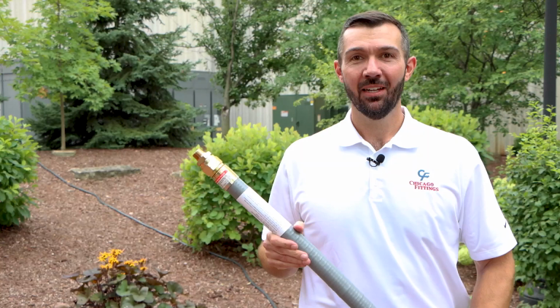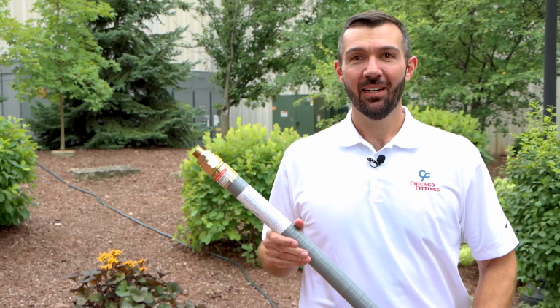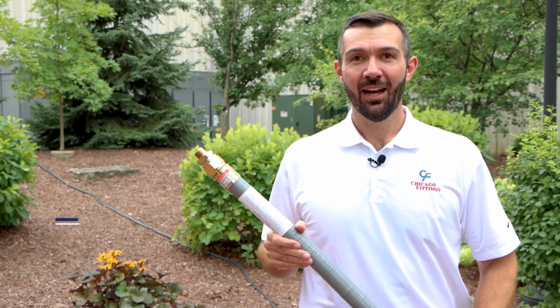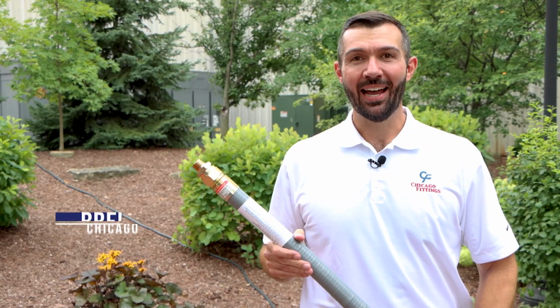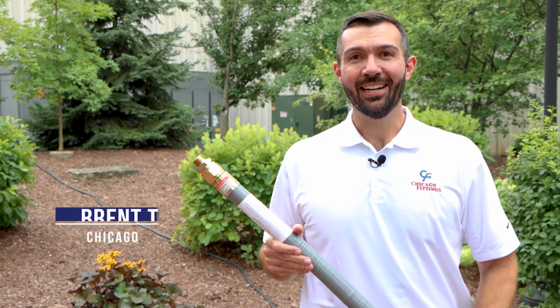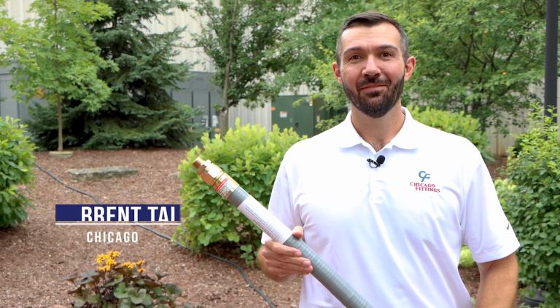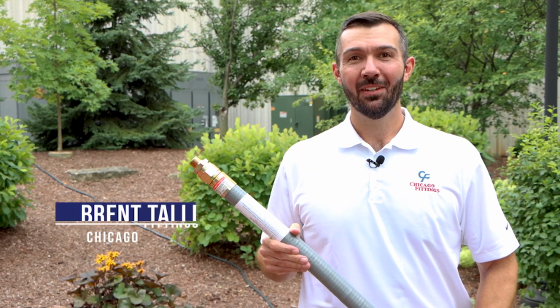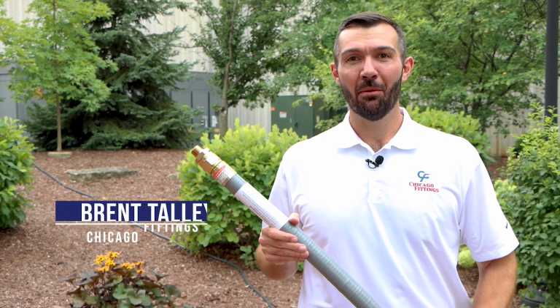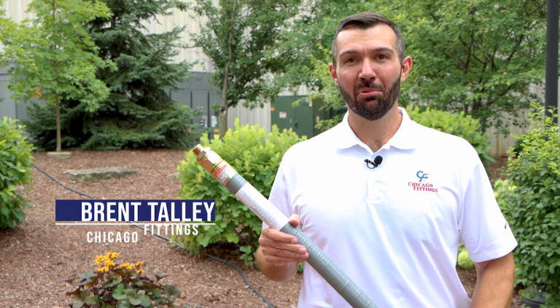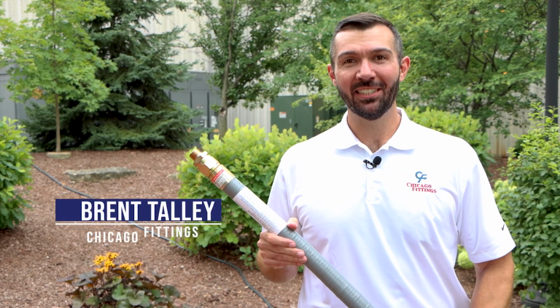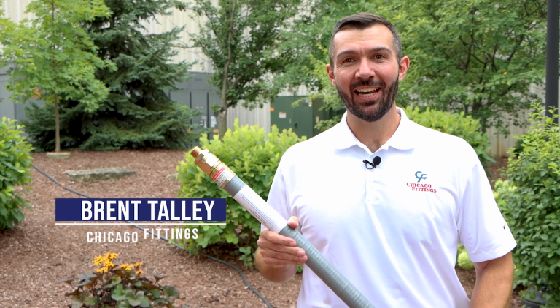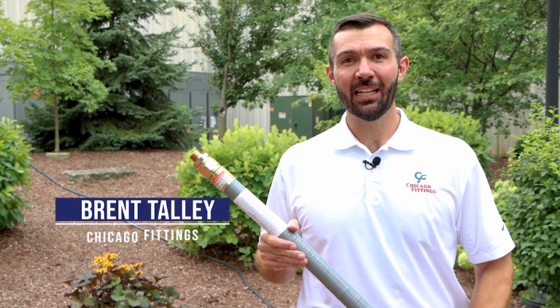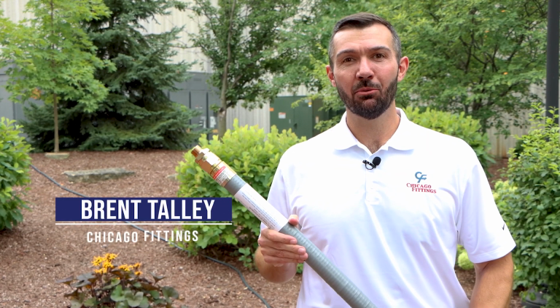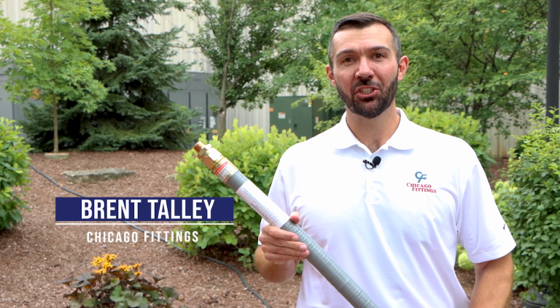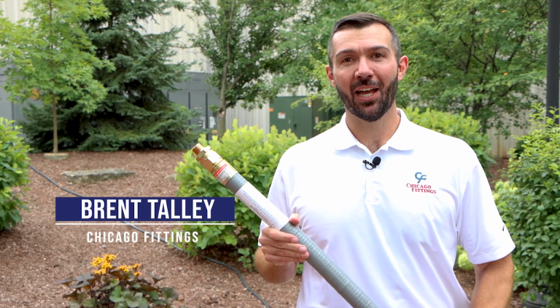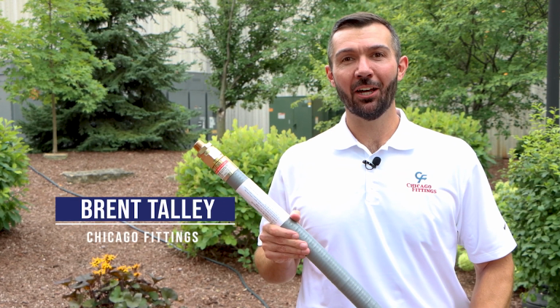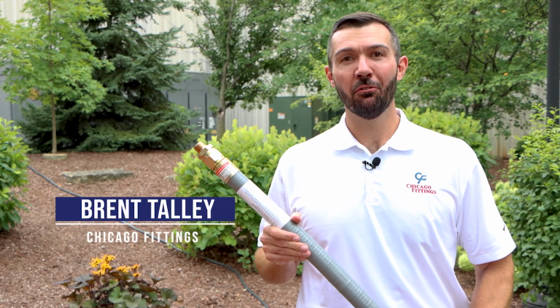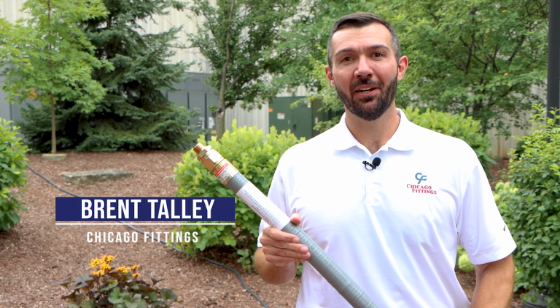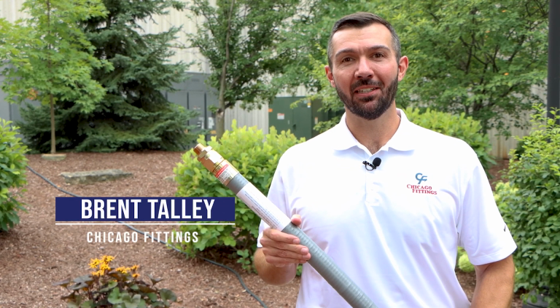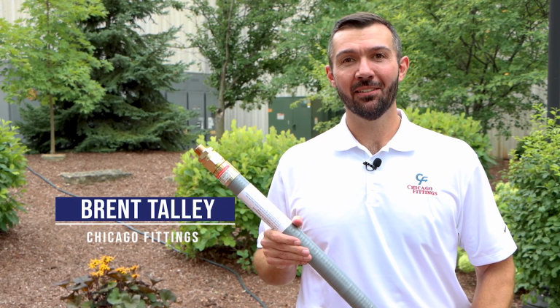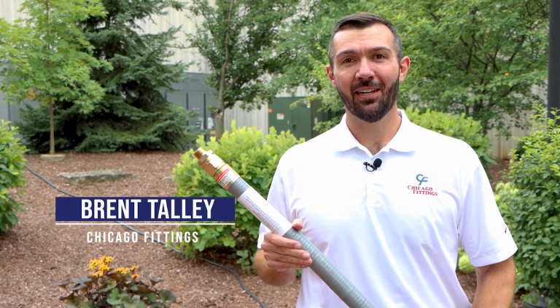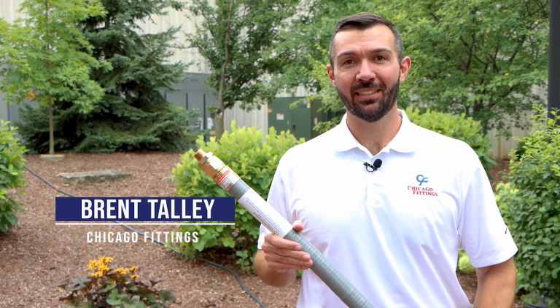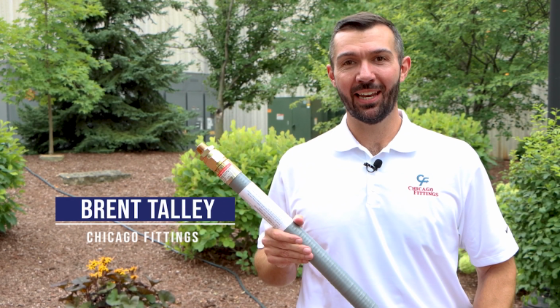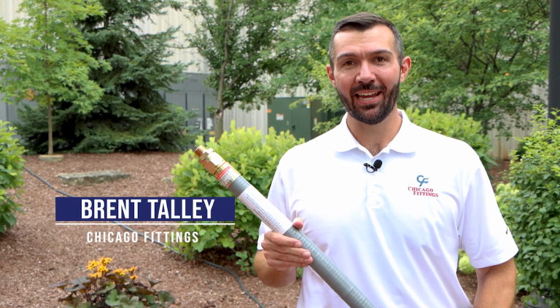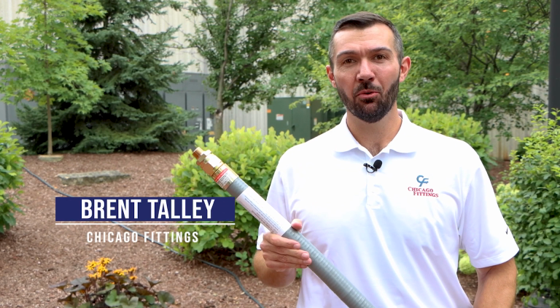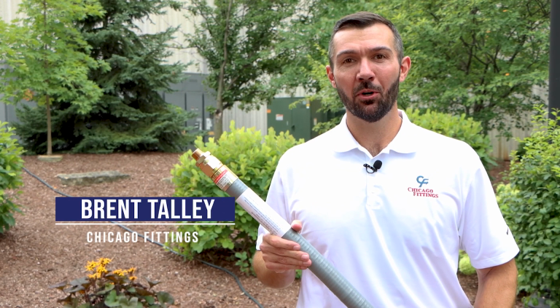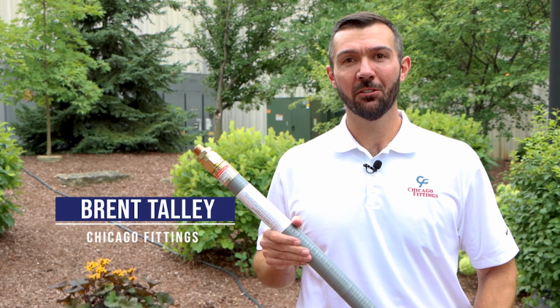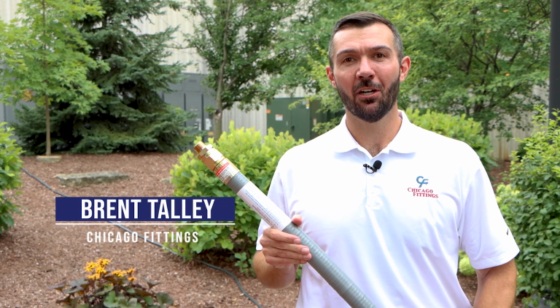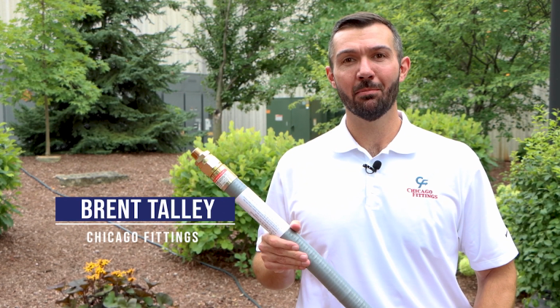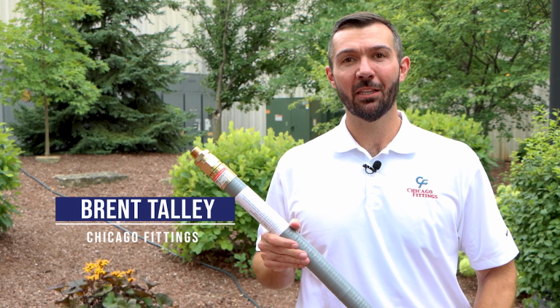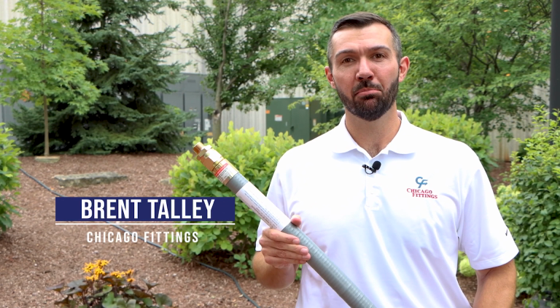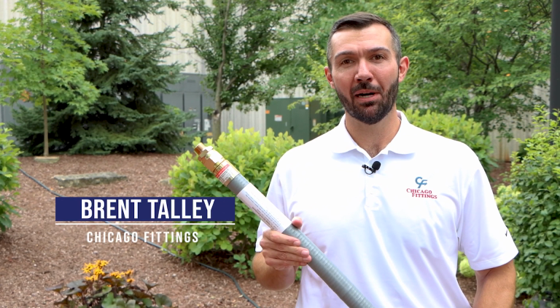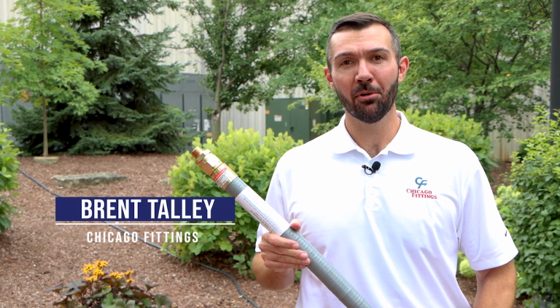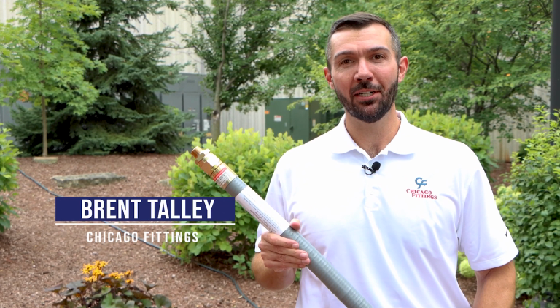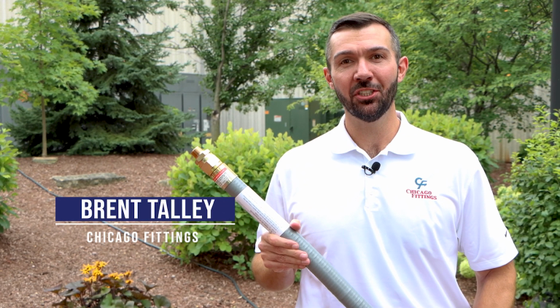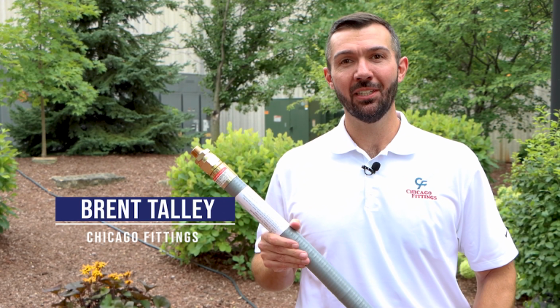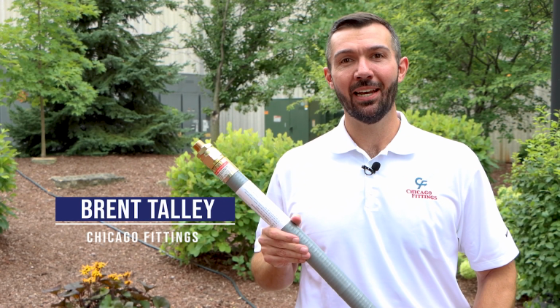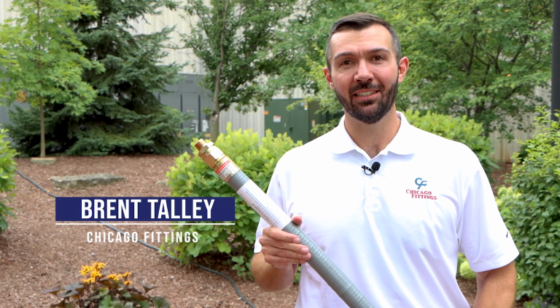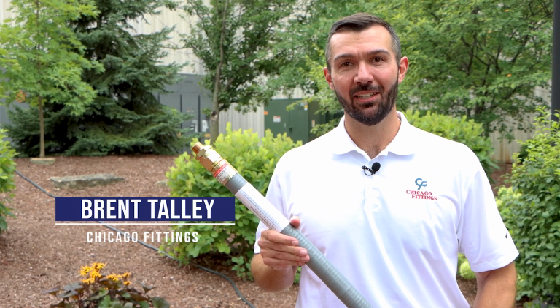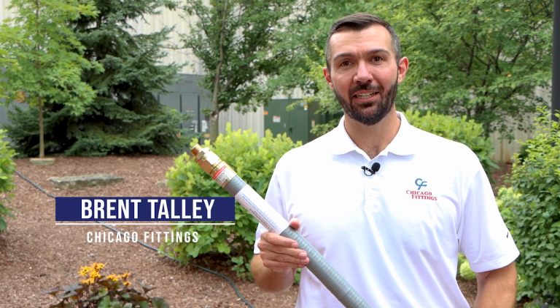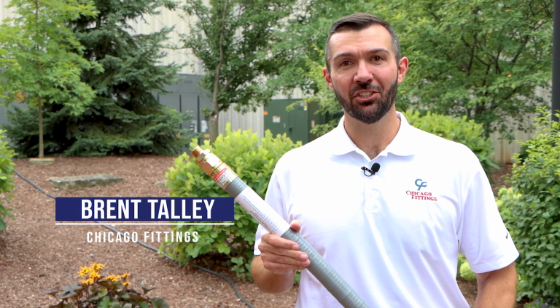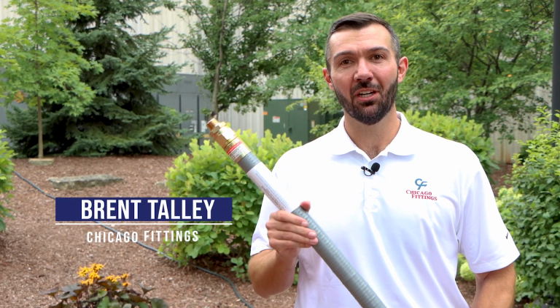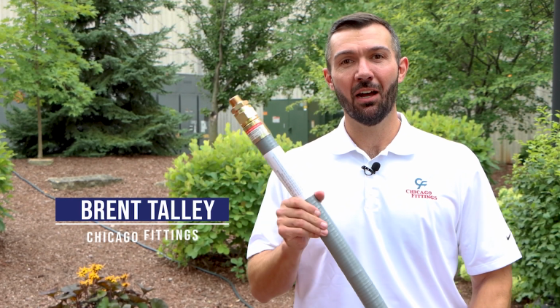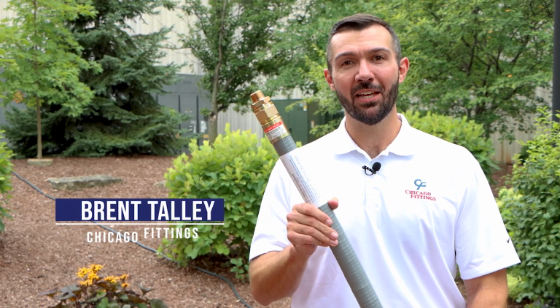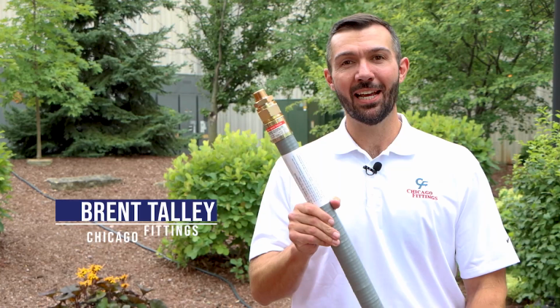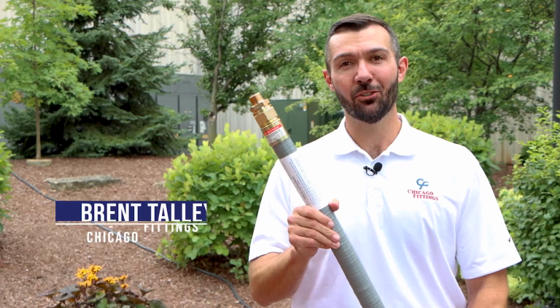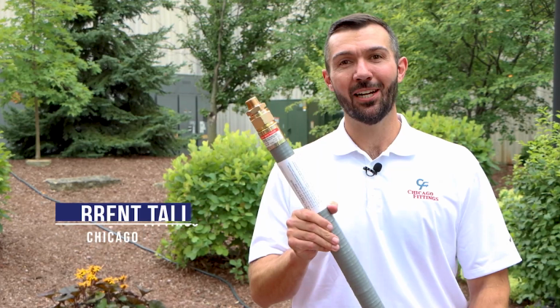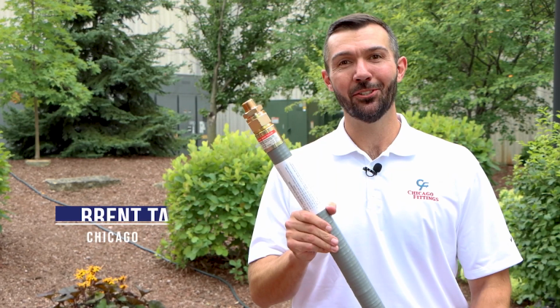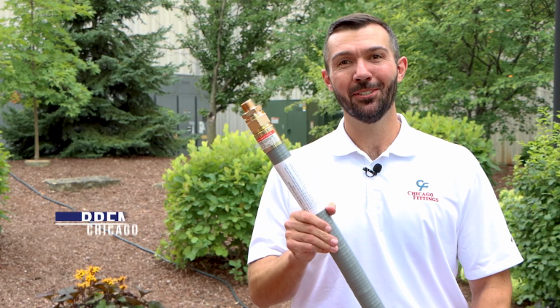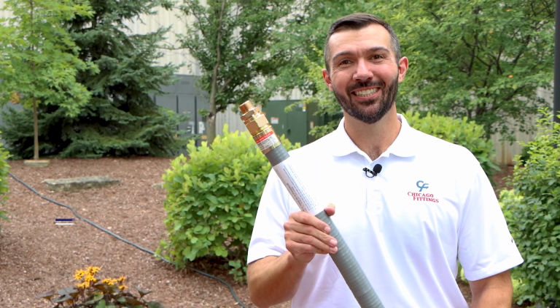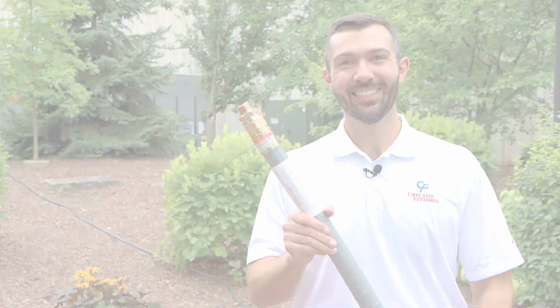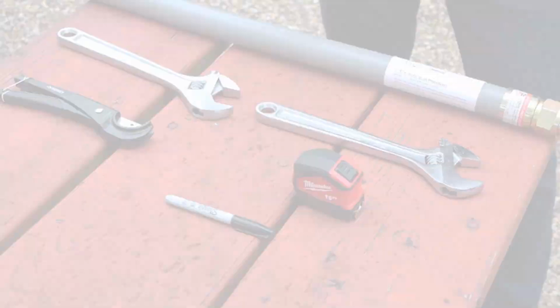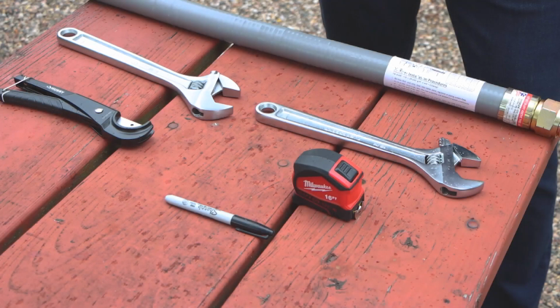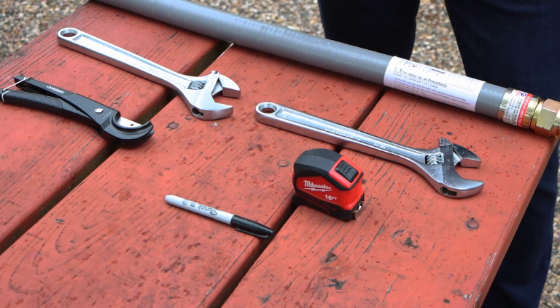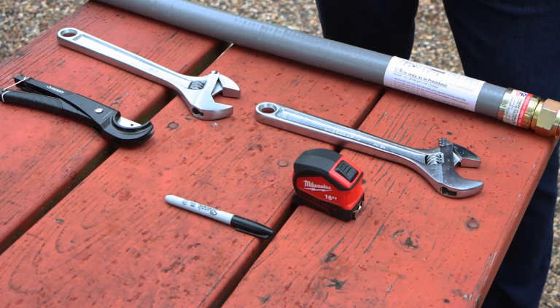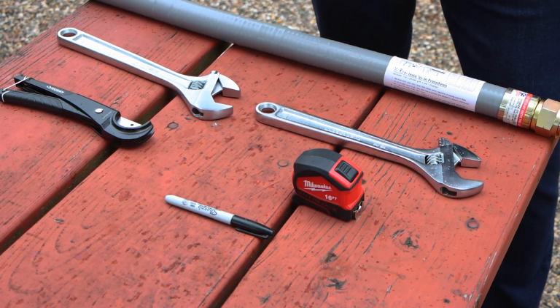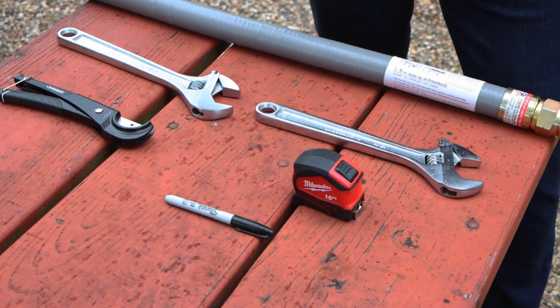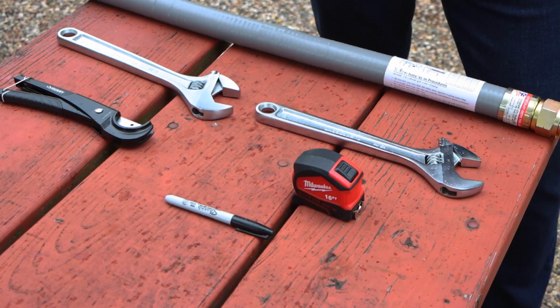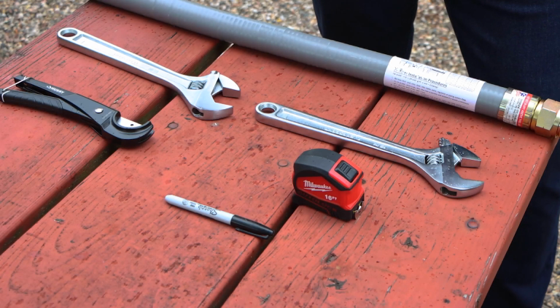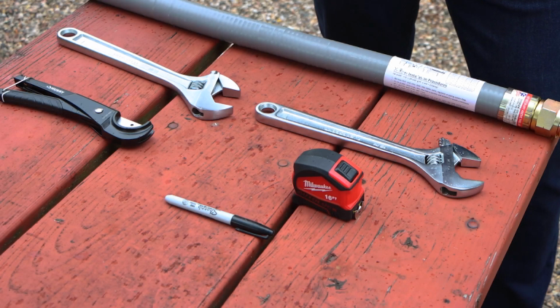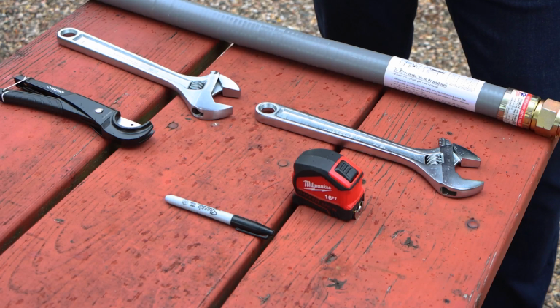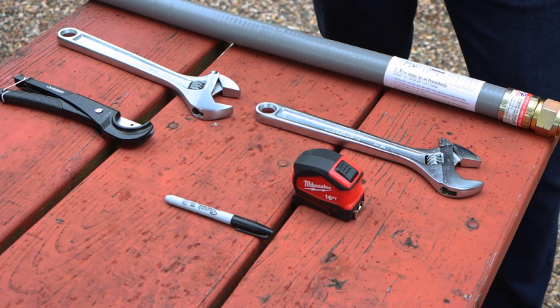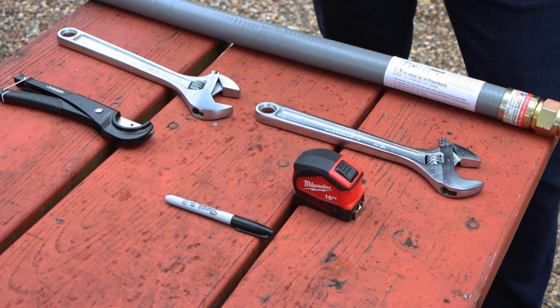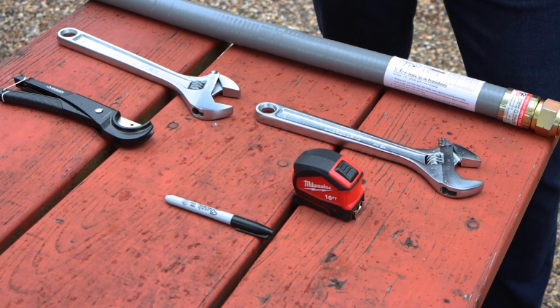Hi, I'm Brent Talley with Chicago Fittings, and today we're going to talk about the preparation and installation of the X-Risers. And before we get going today,